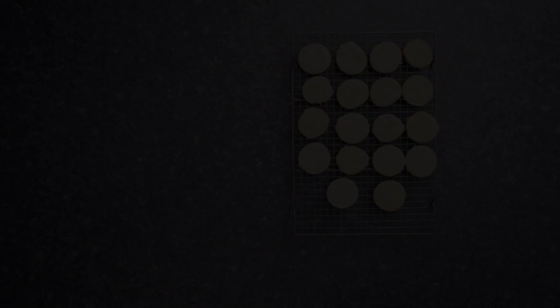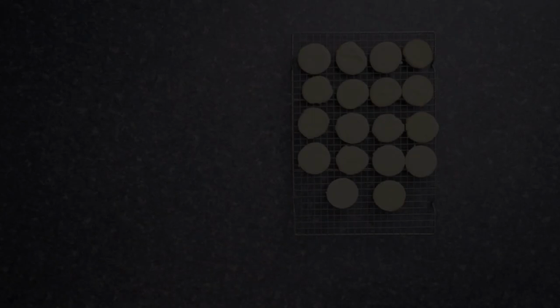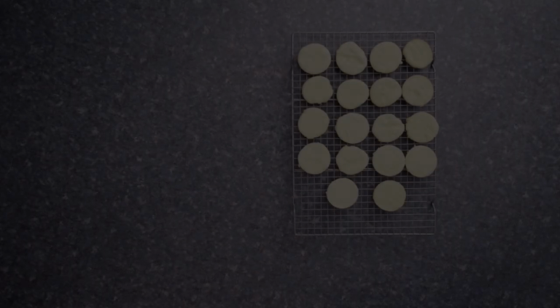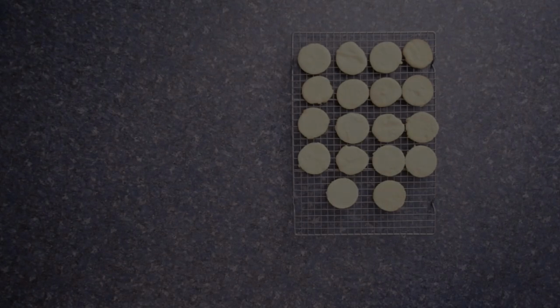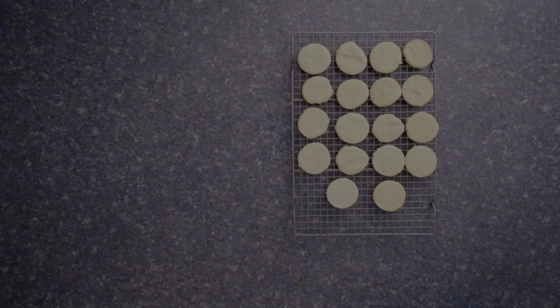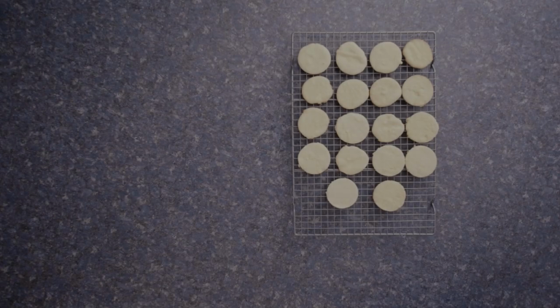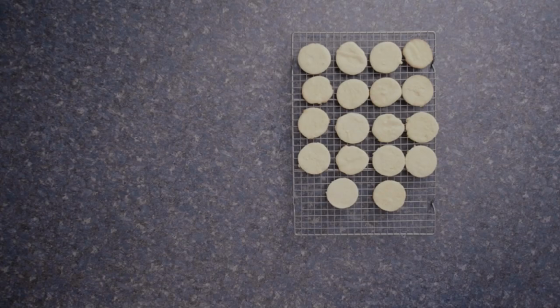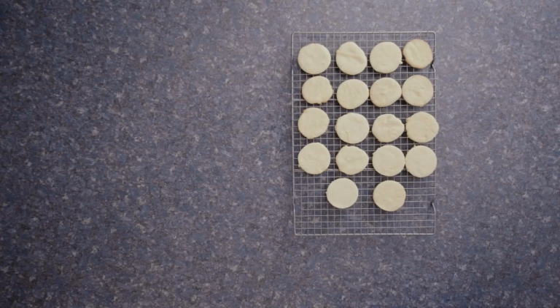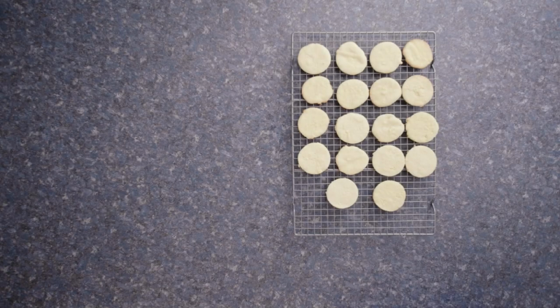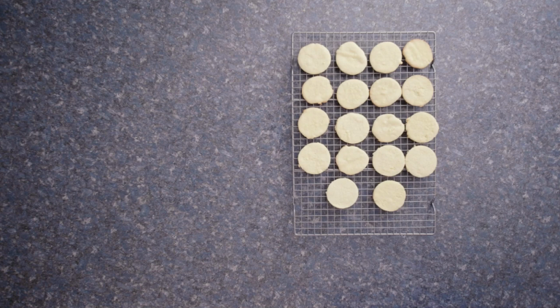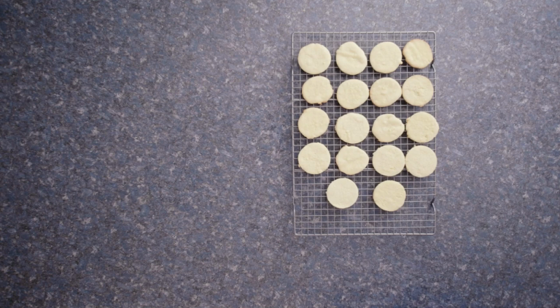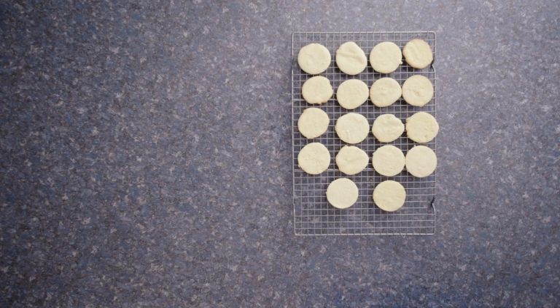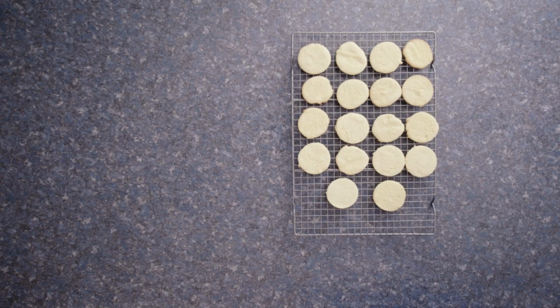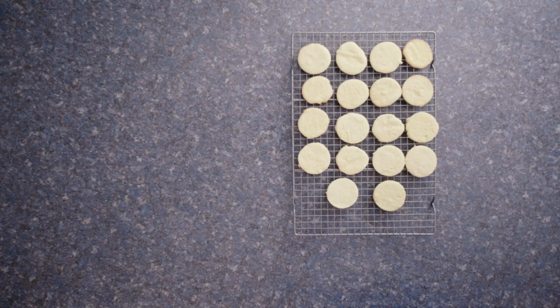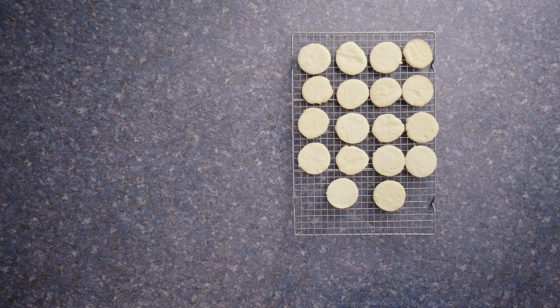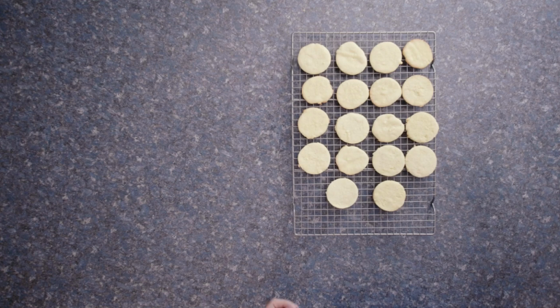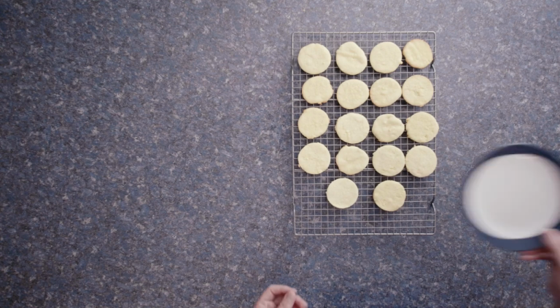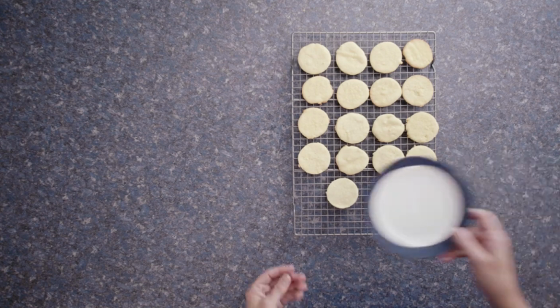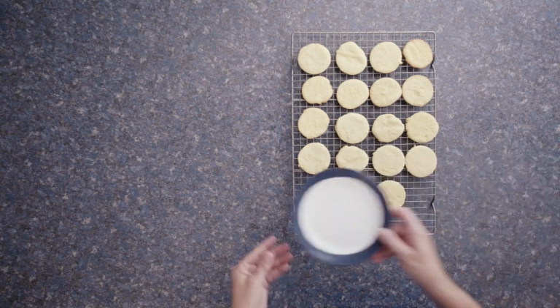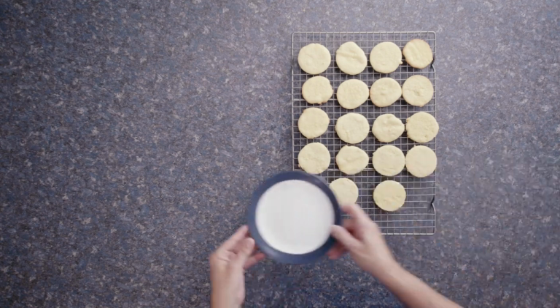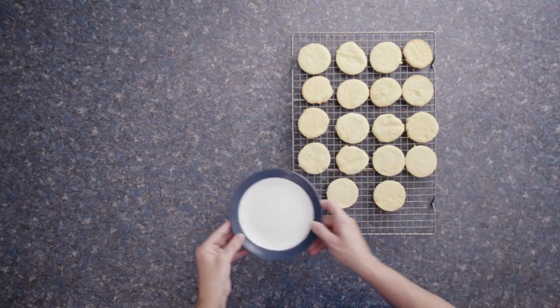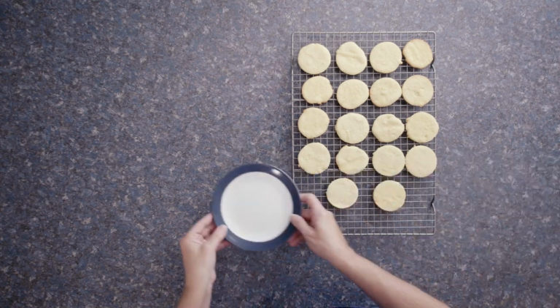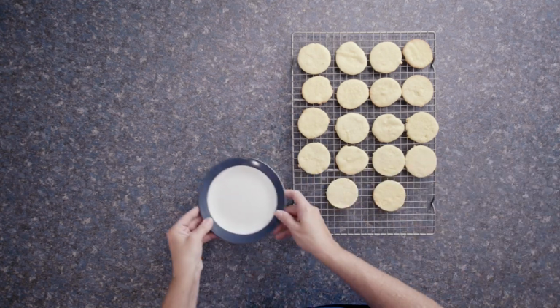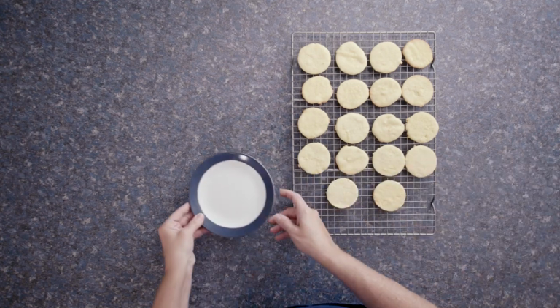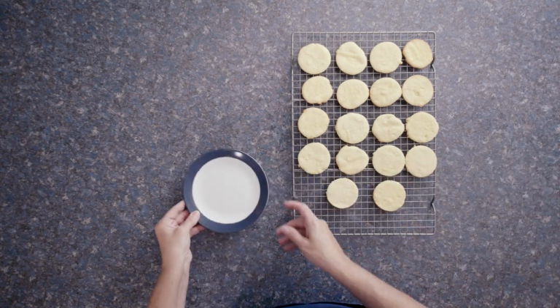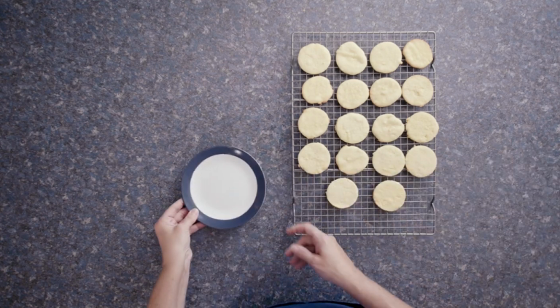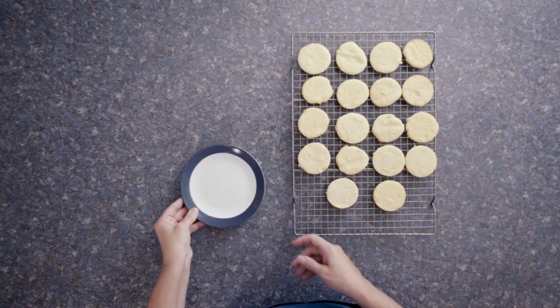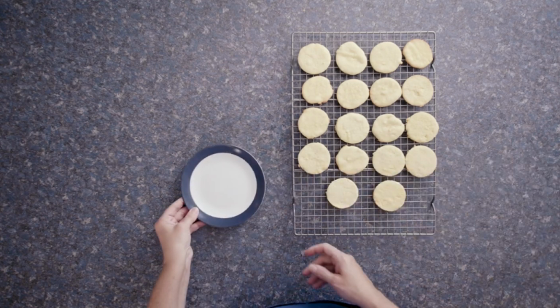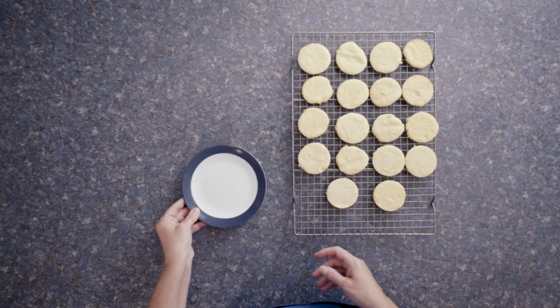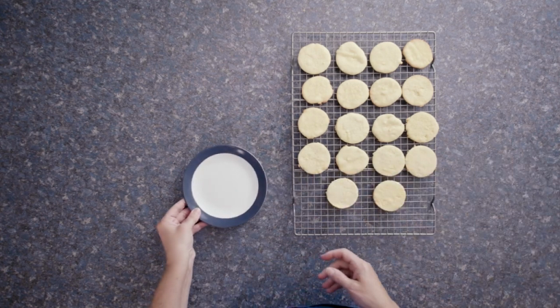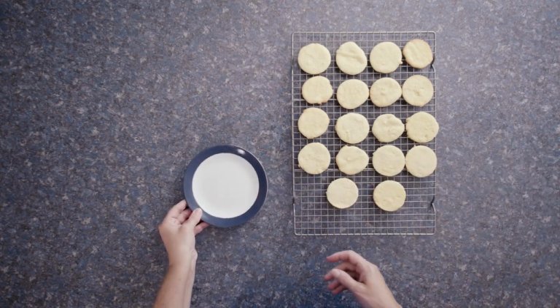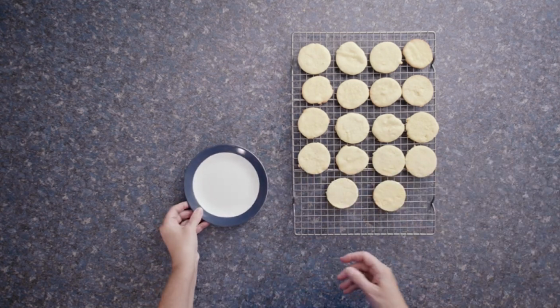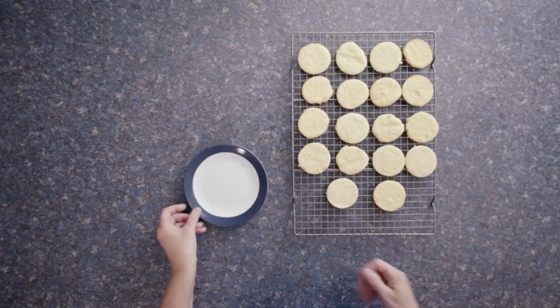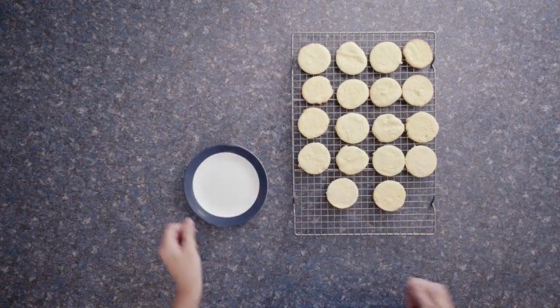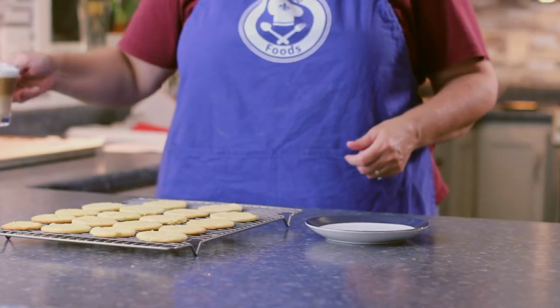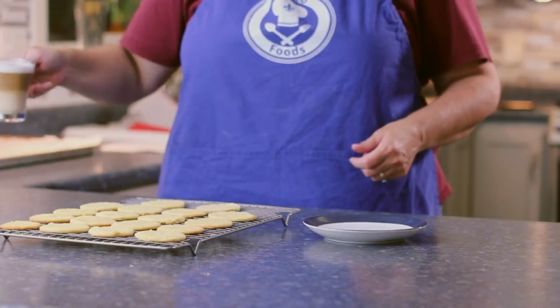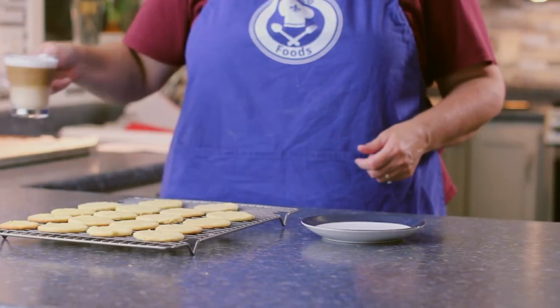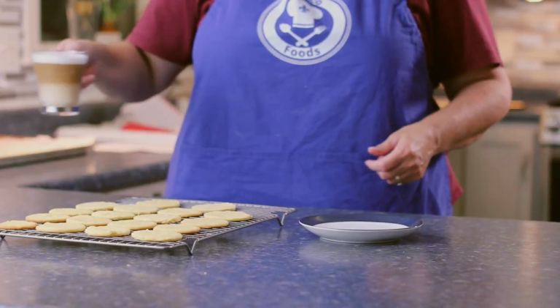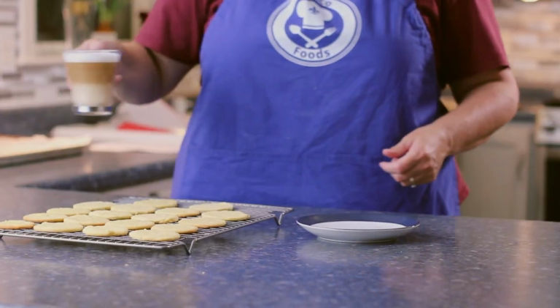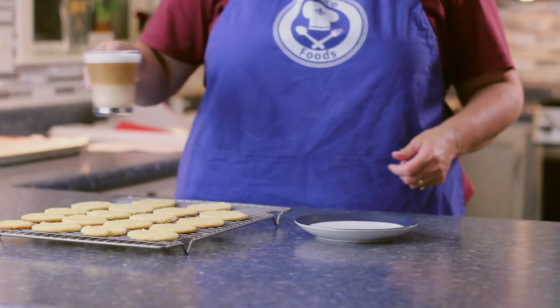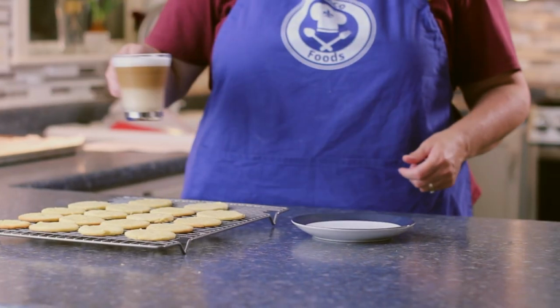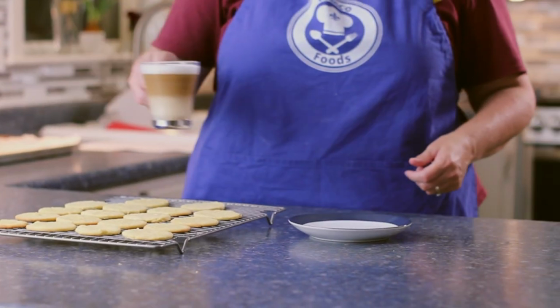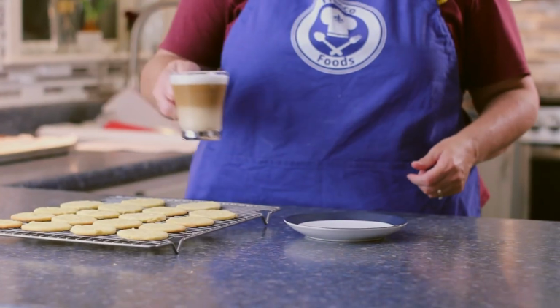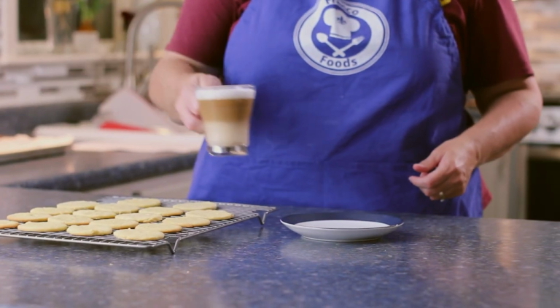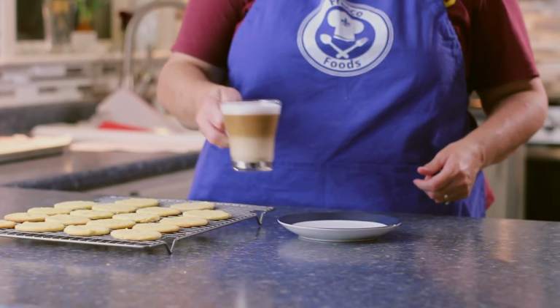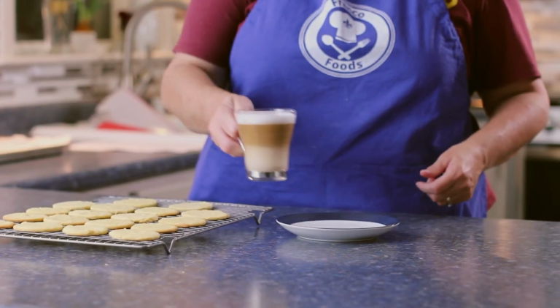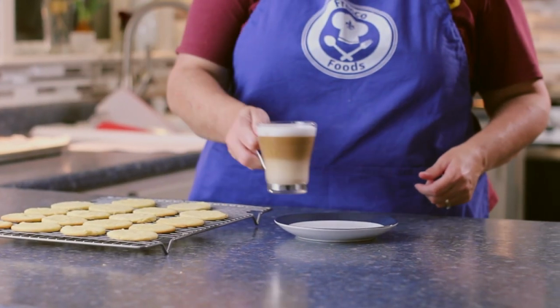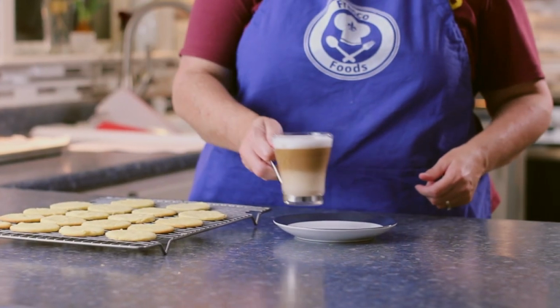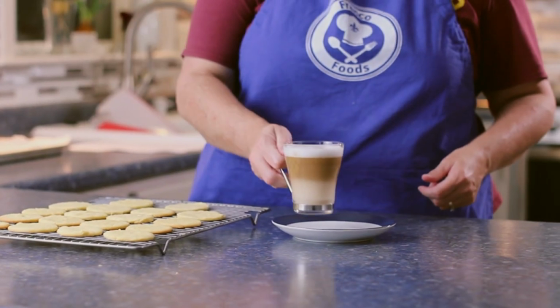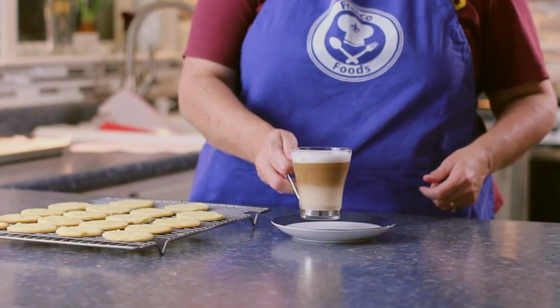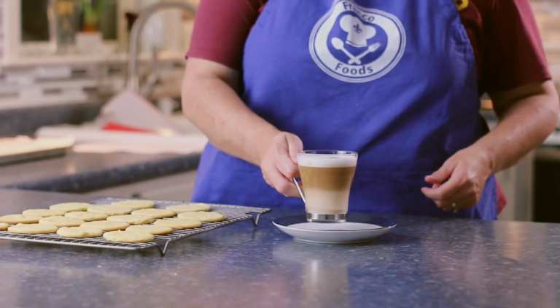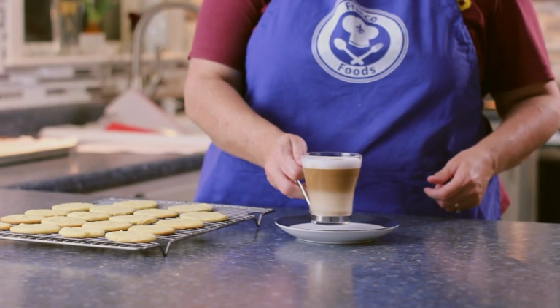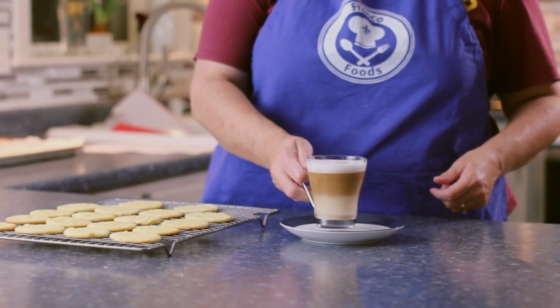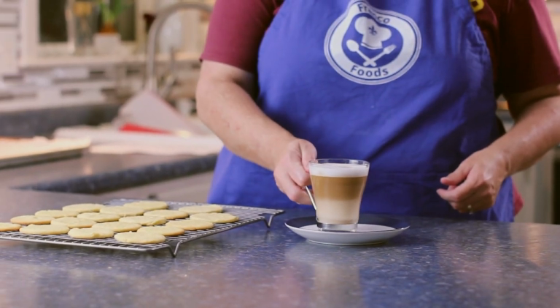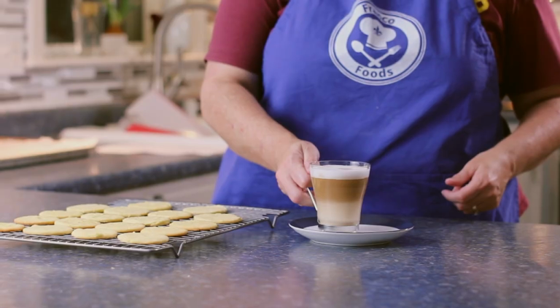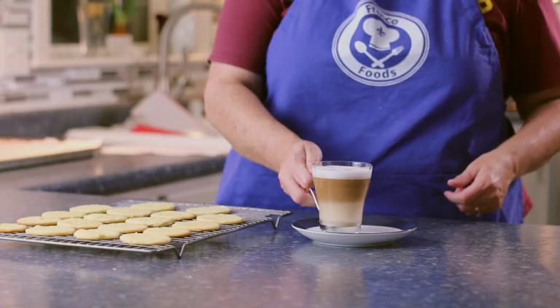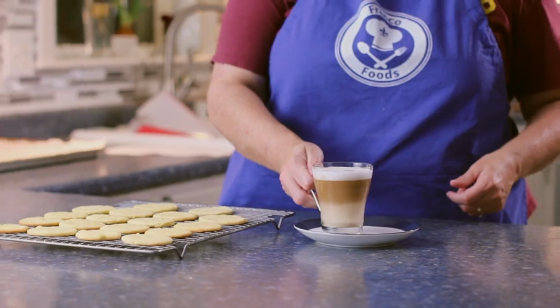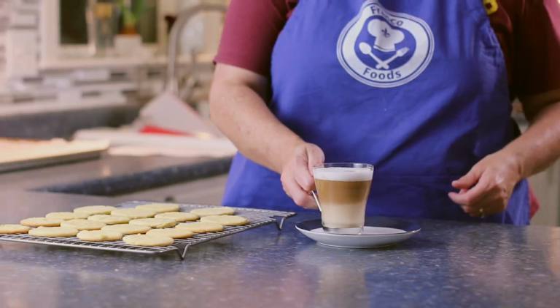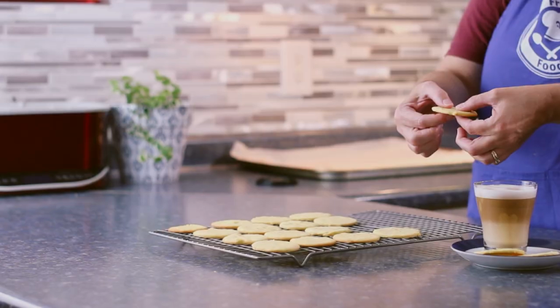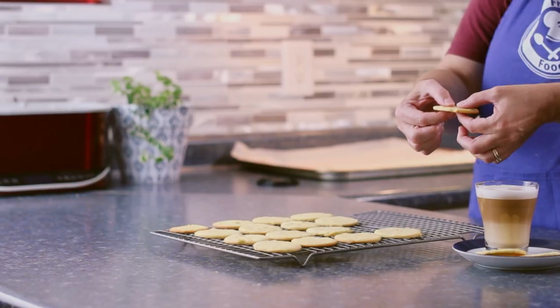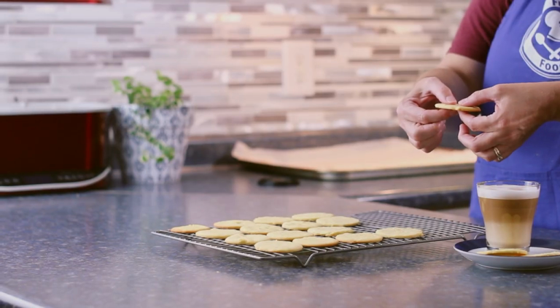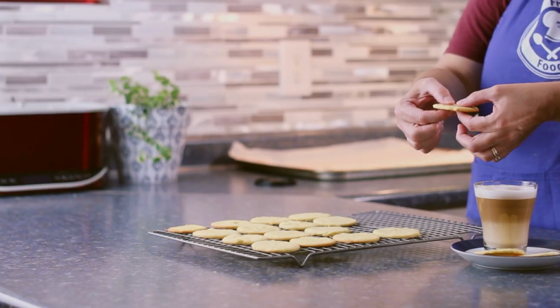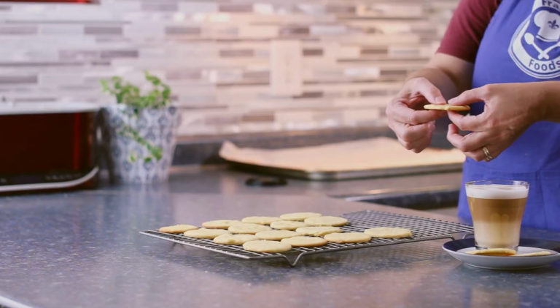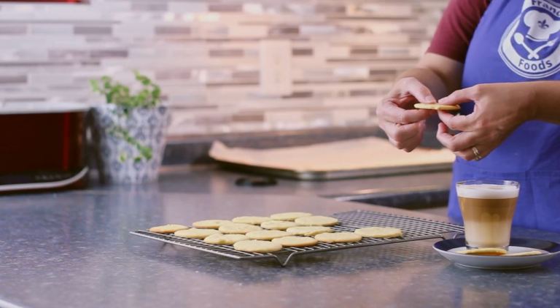Okay, the cookies are baked and cooled. My café au lait is nice and hot. Time to dig in.